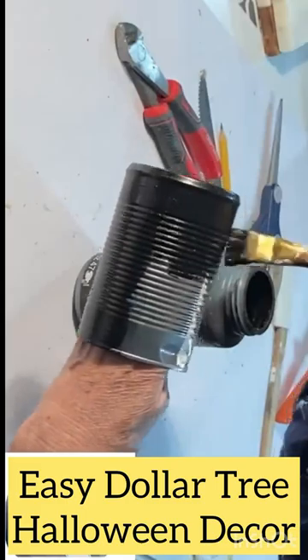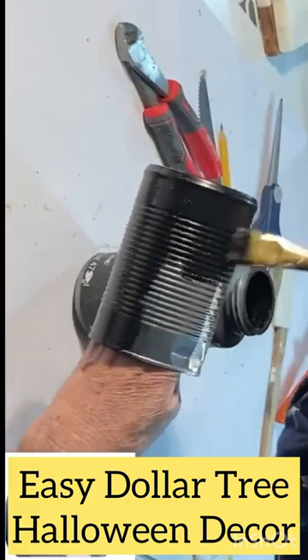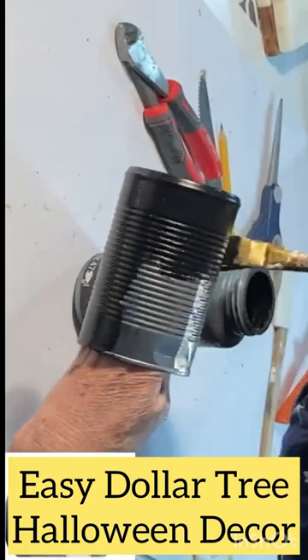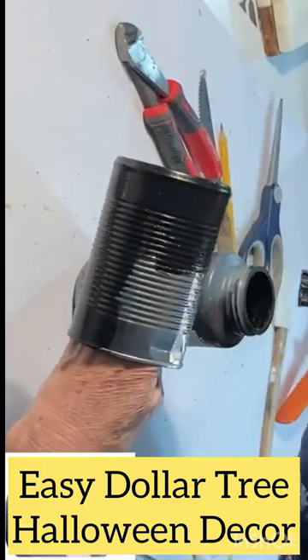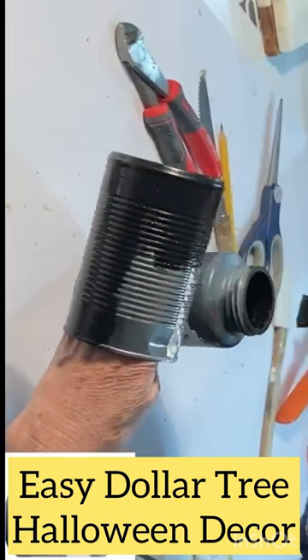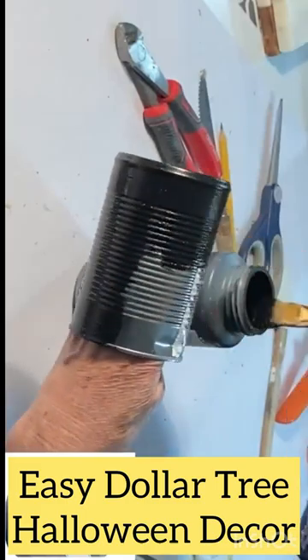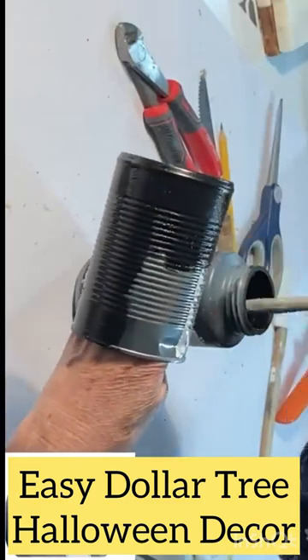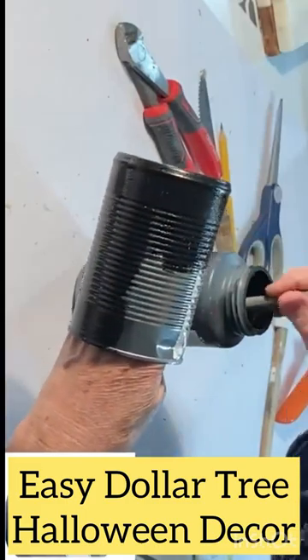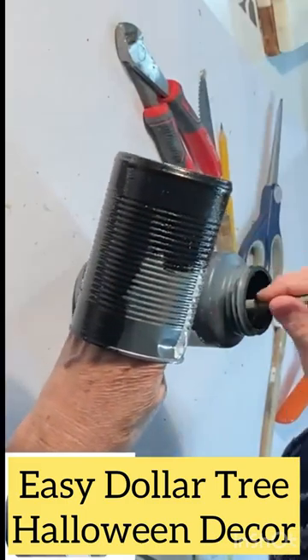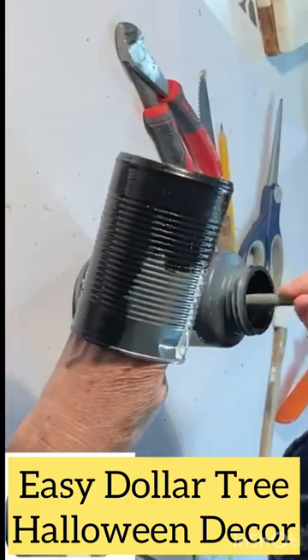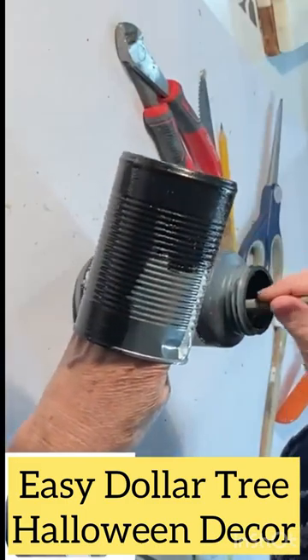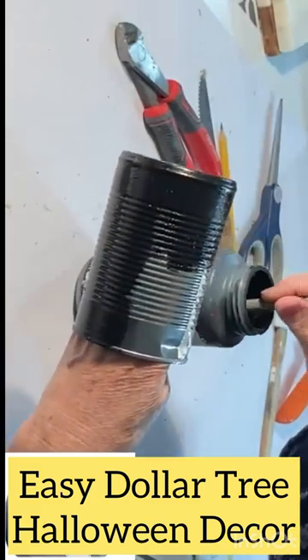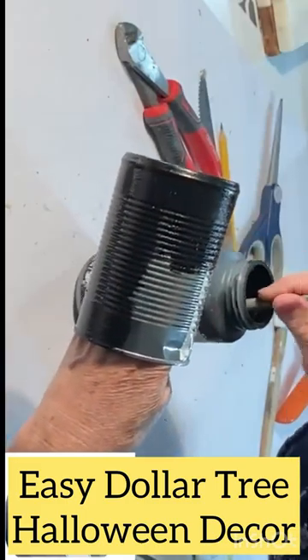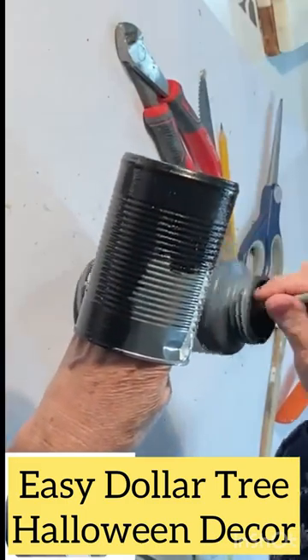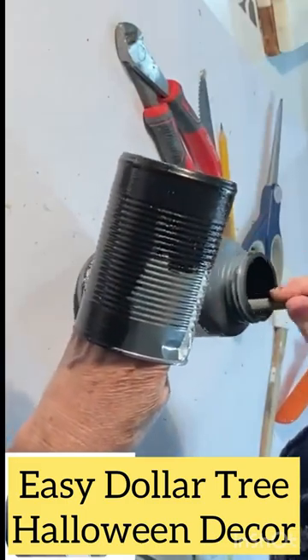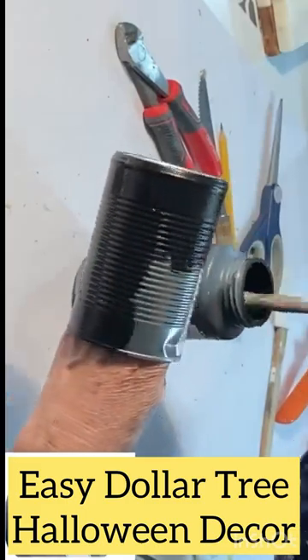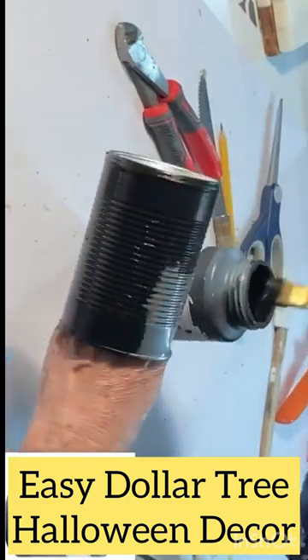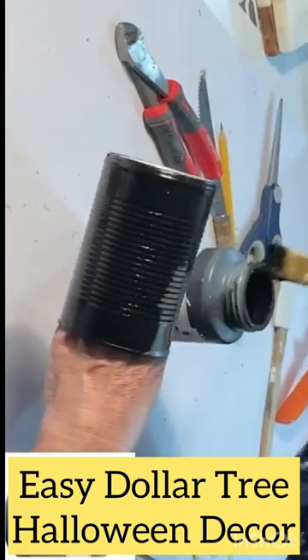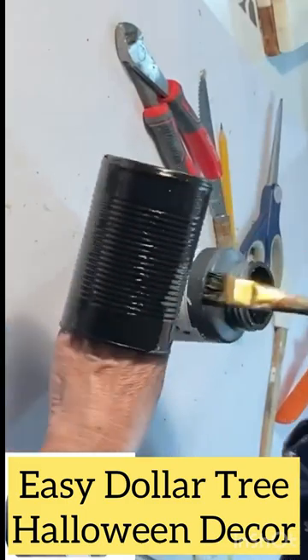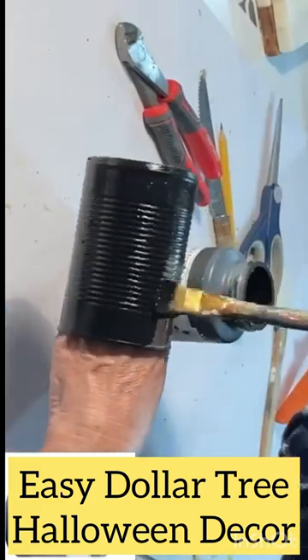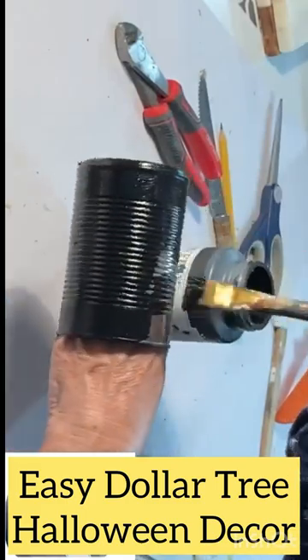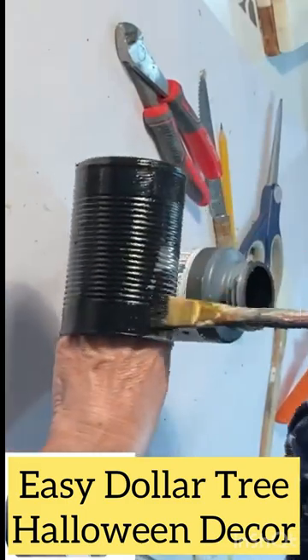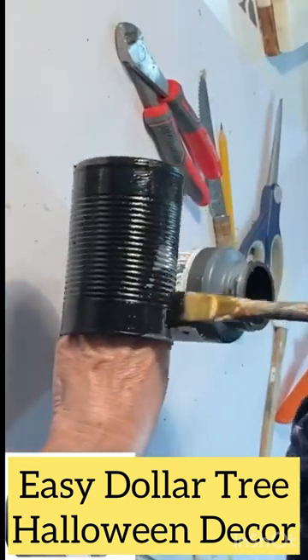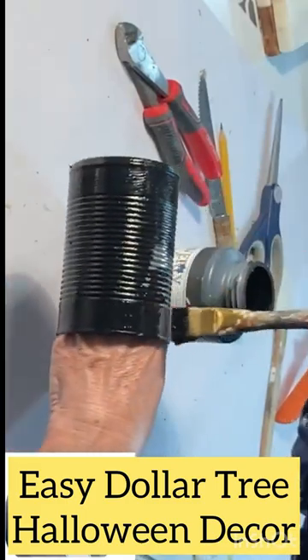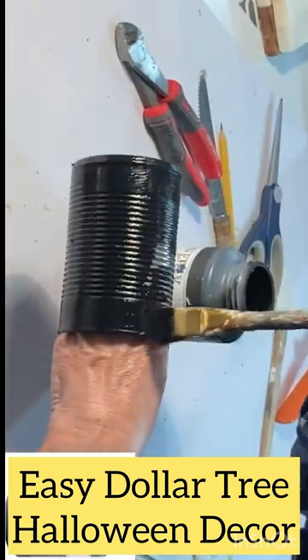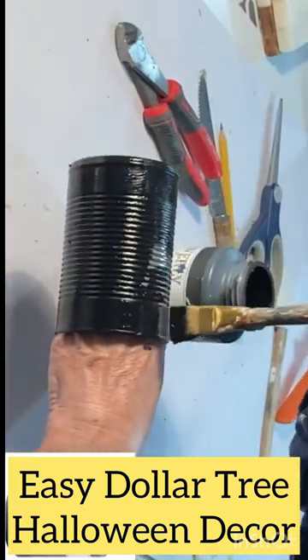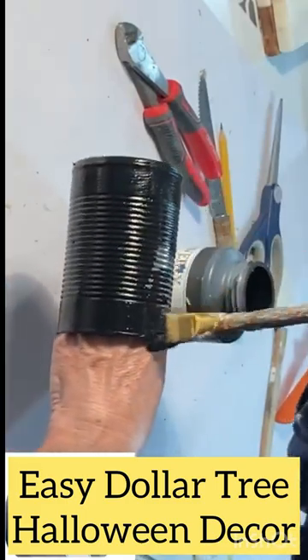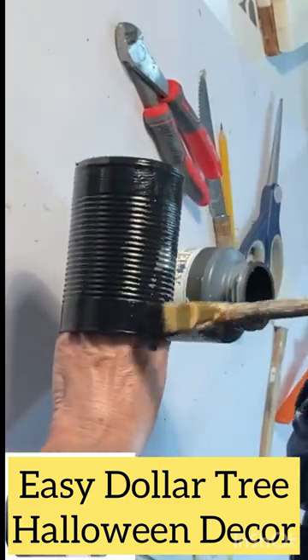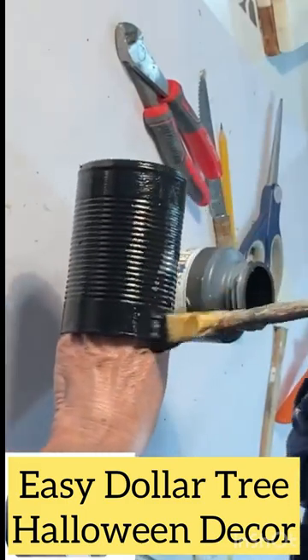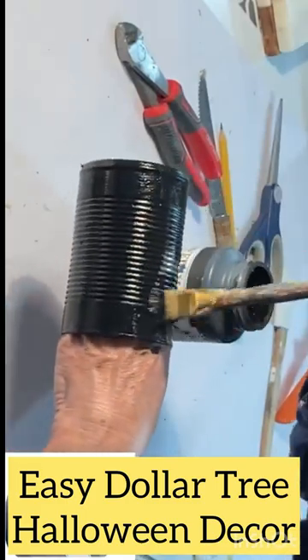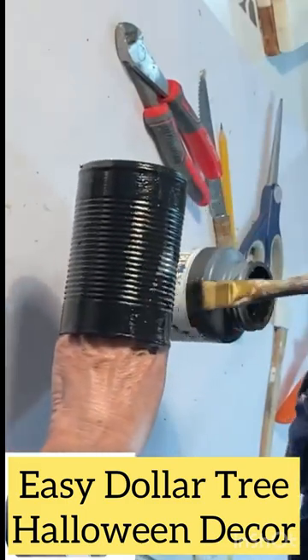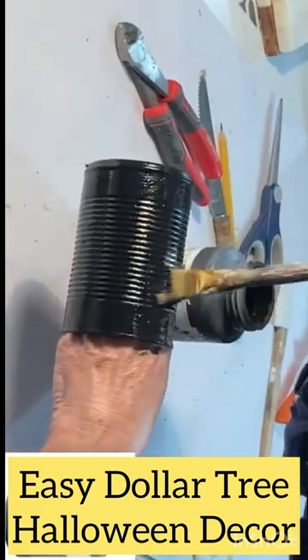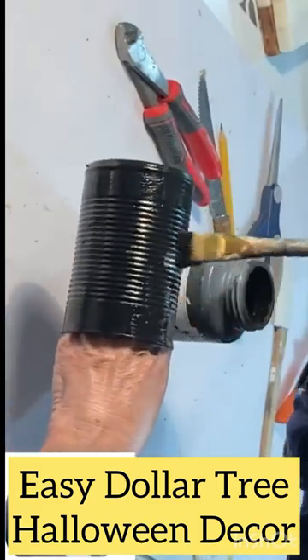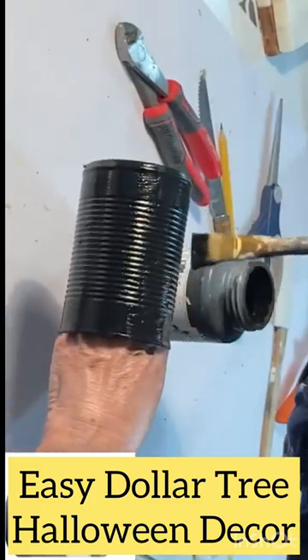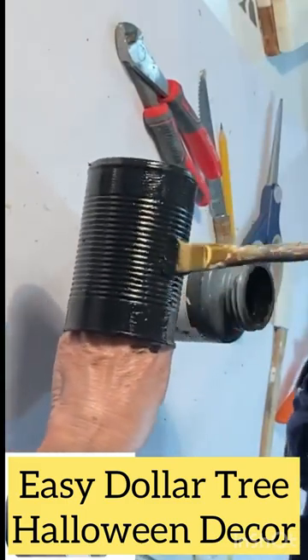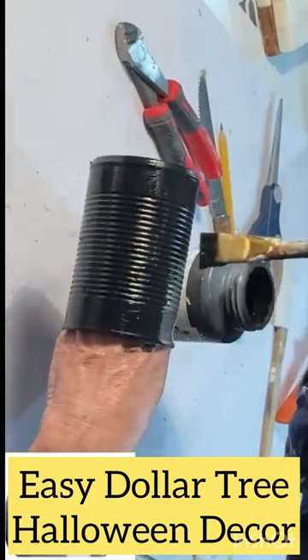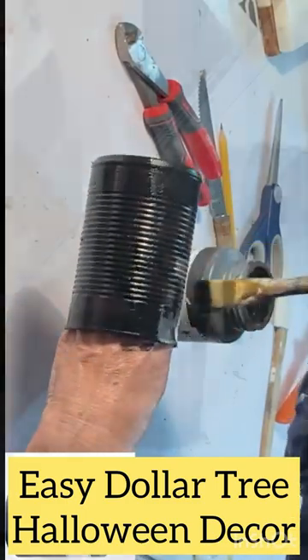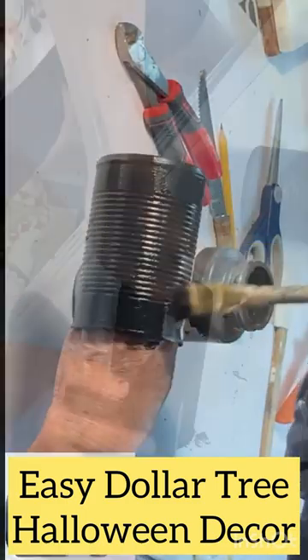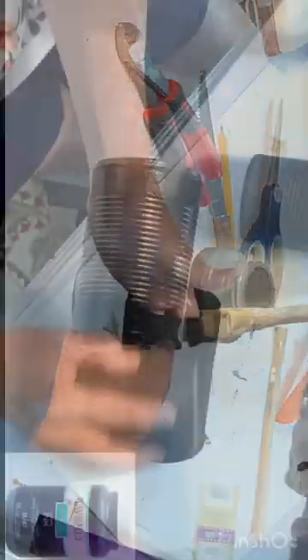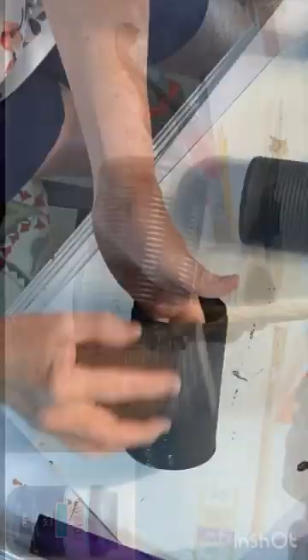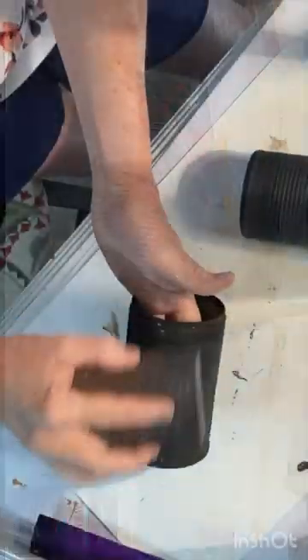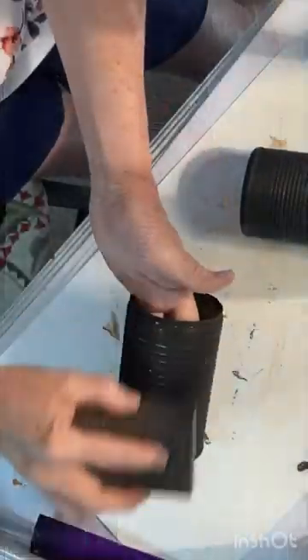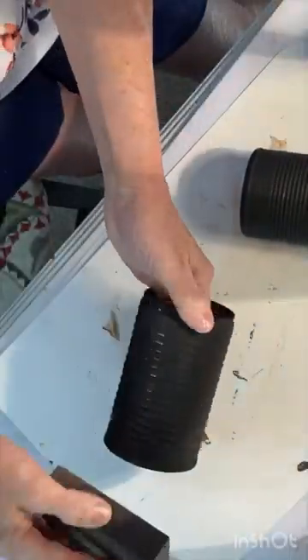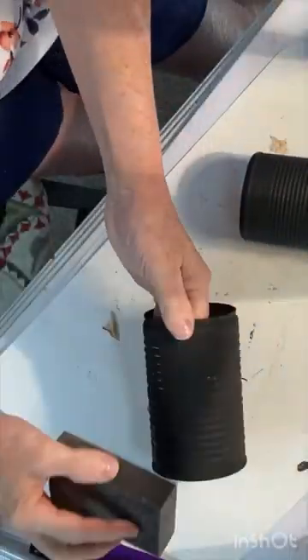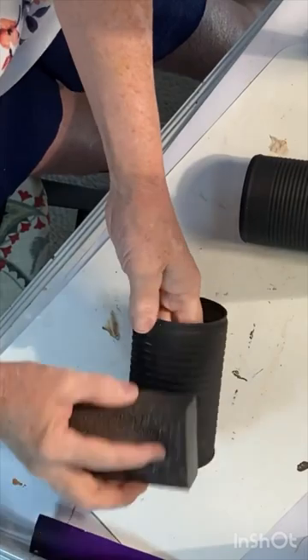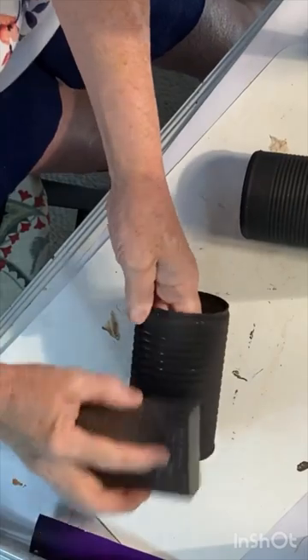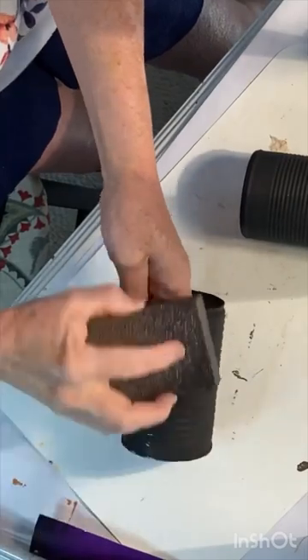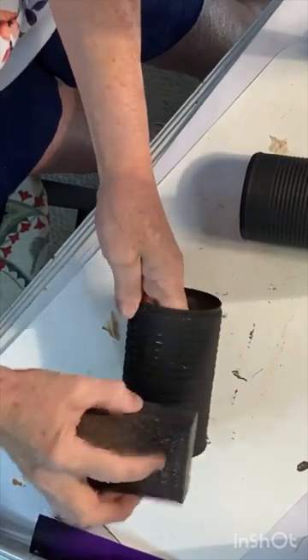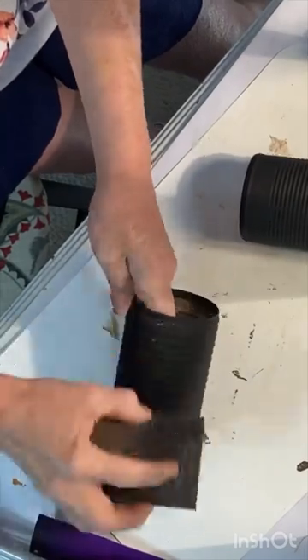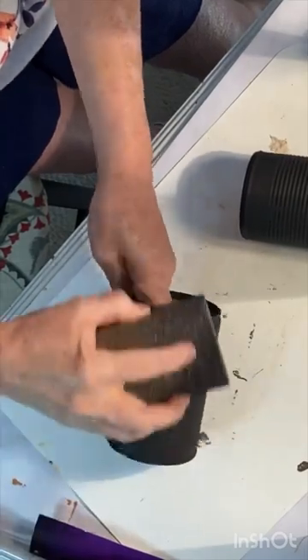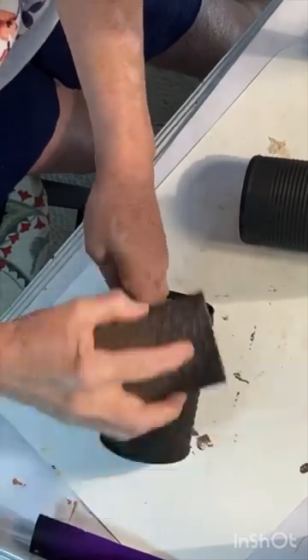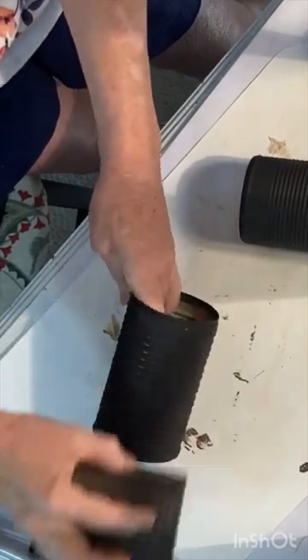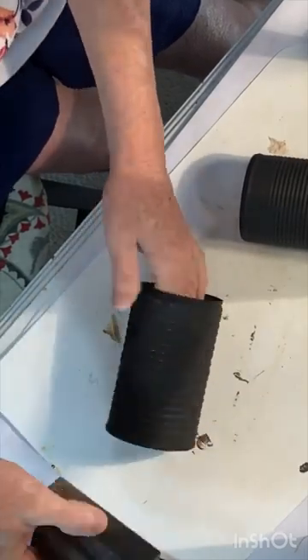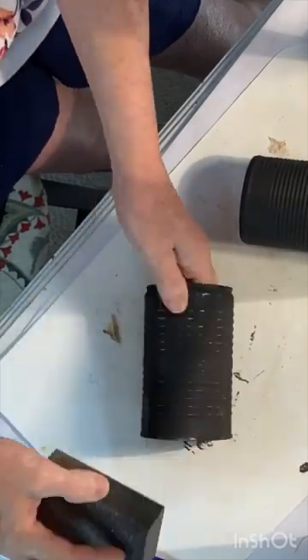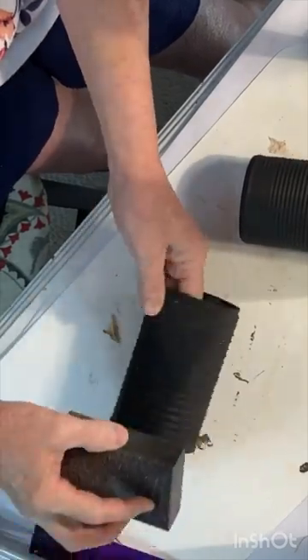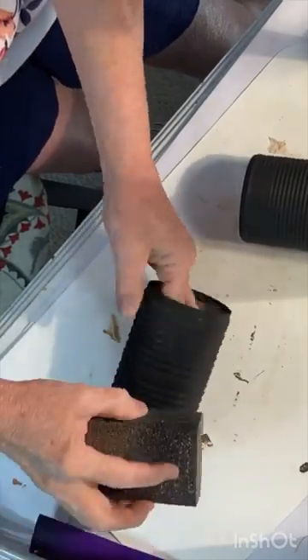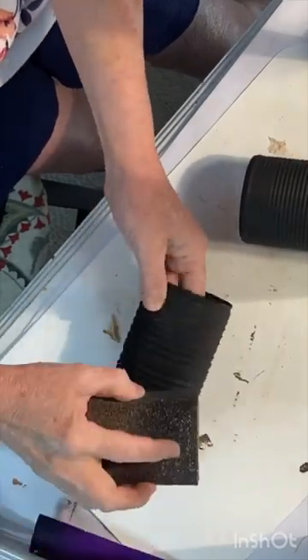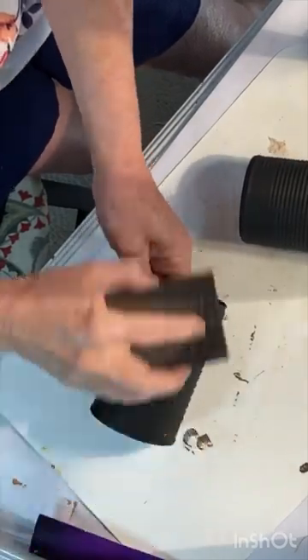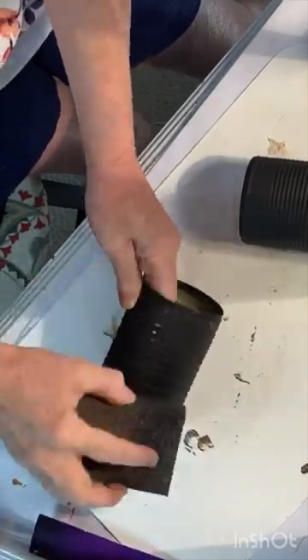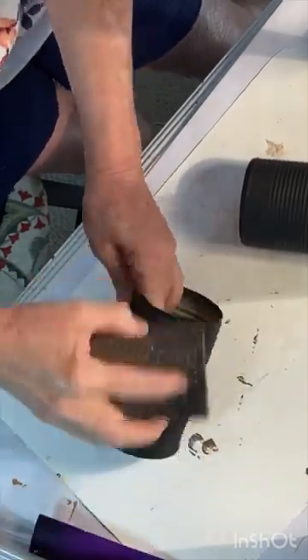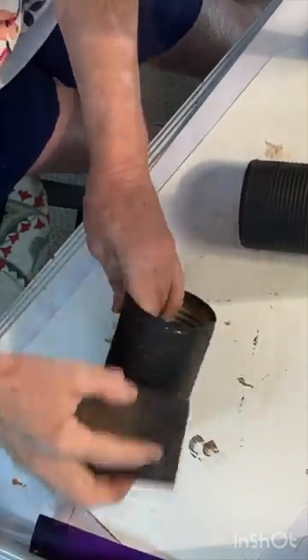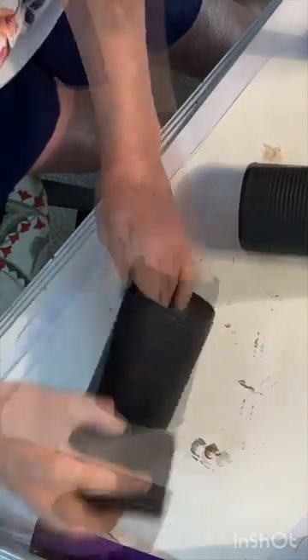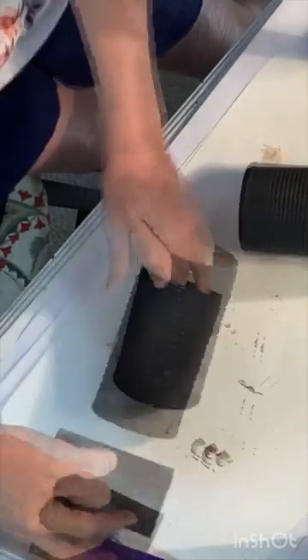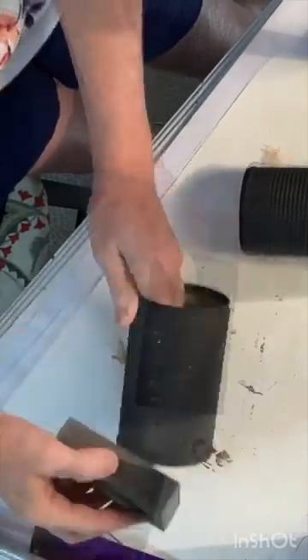Paint some old tin cans with a couple coats of black chalk paint. Distress the paint with sandpaper when it's dry.